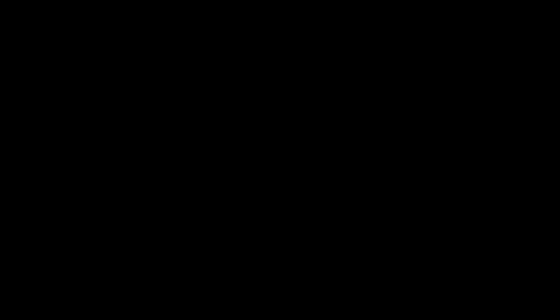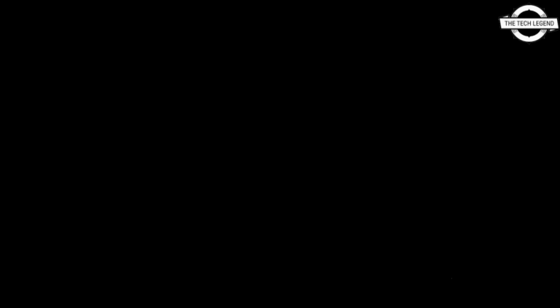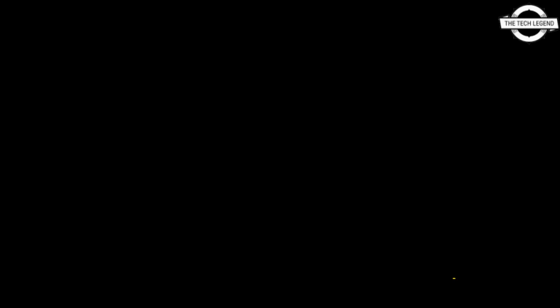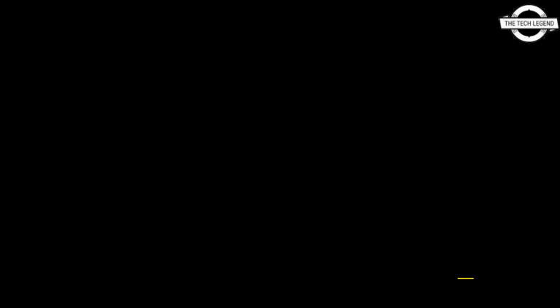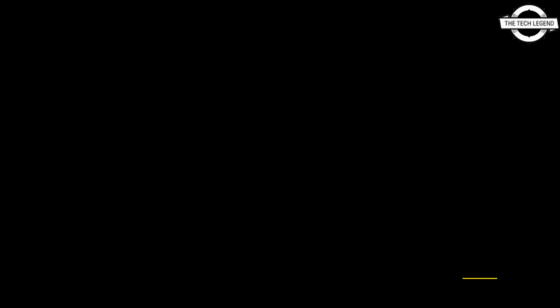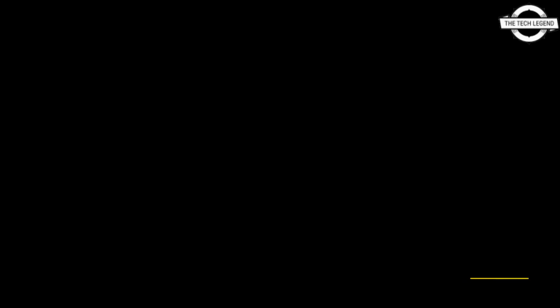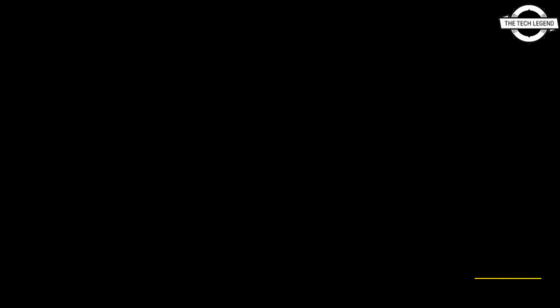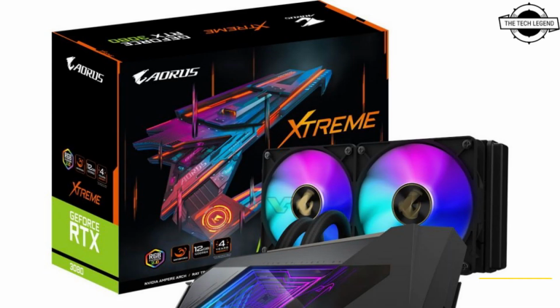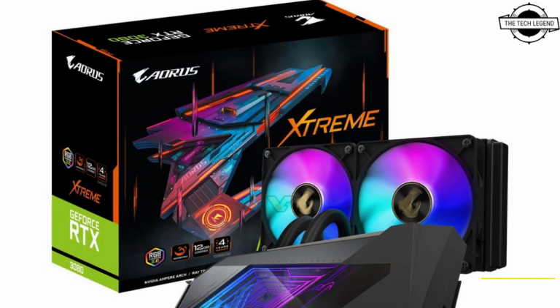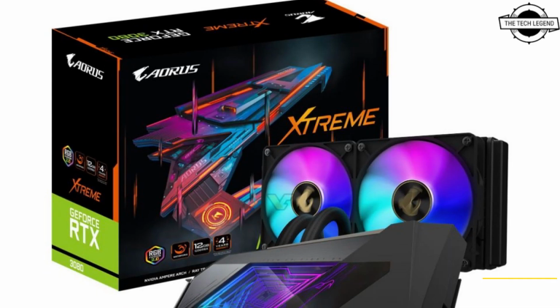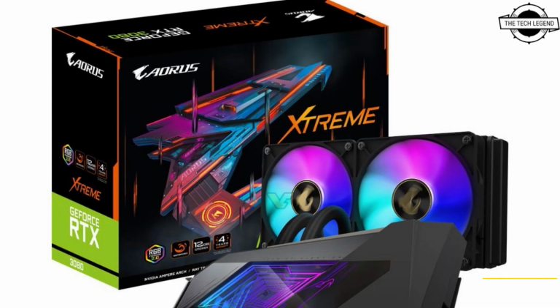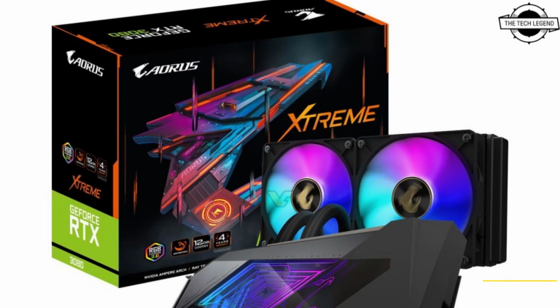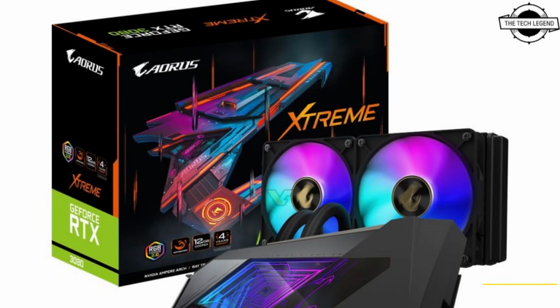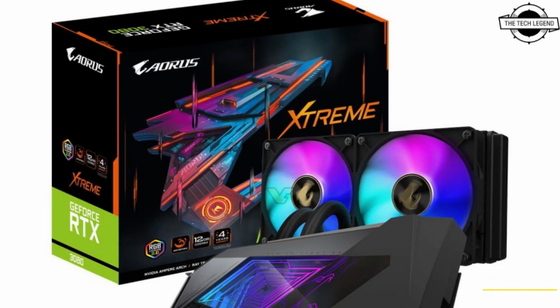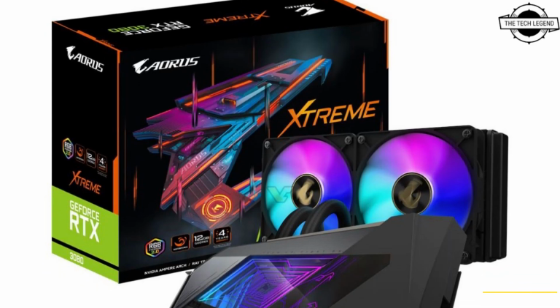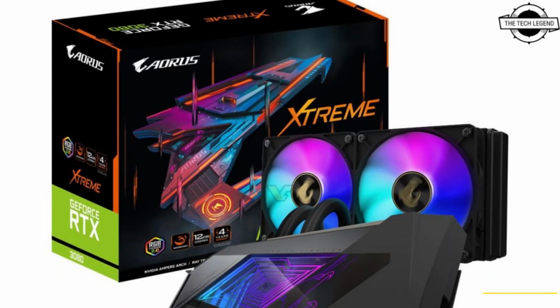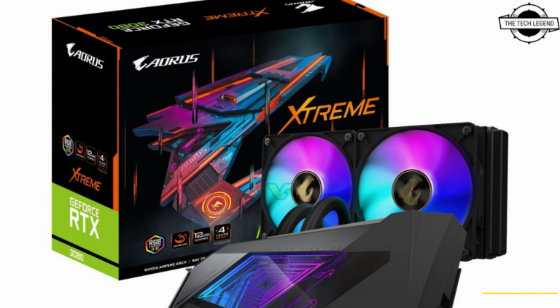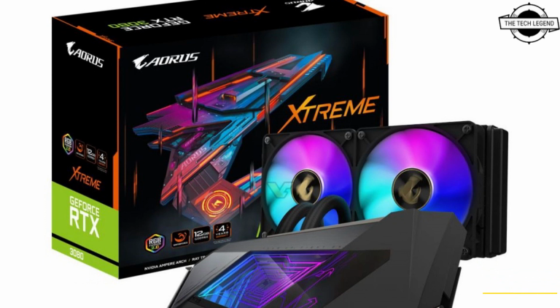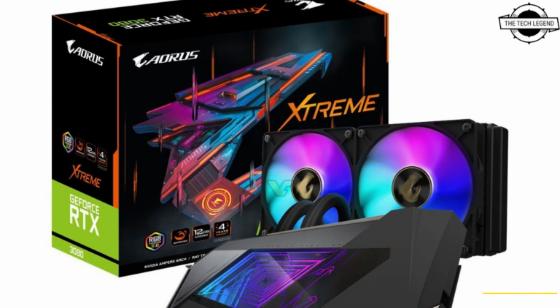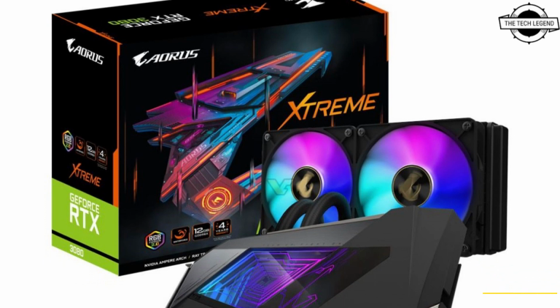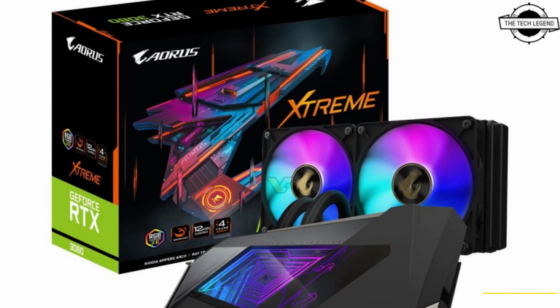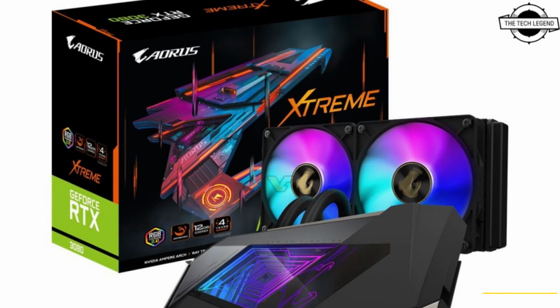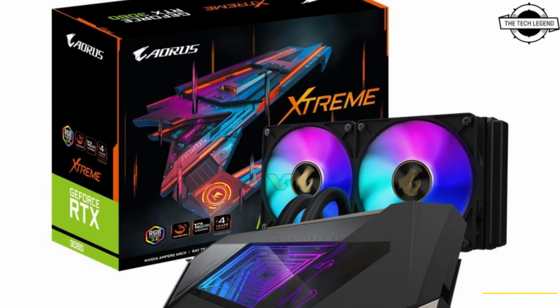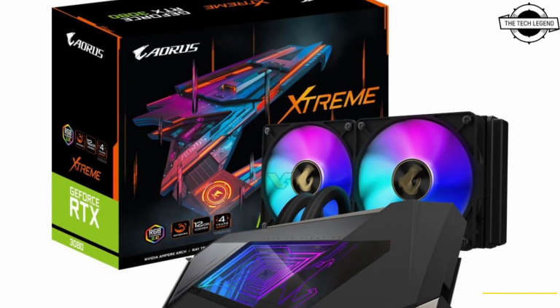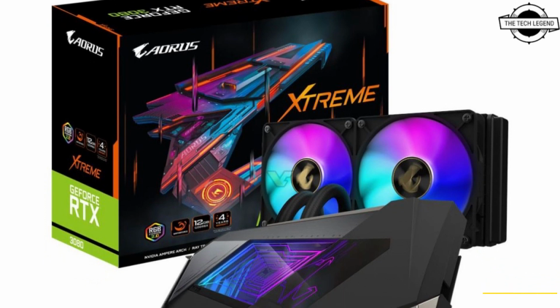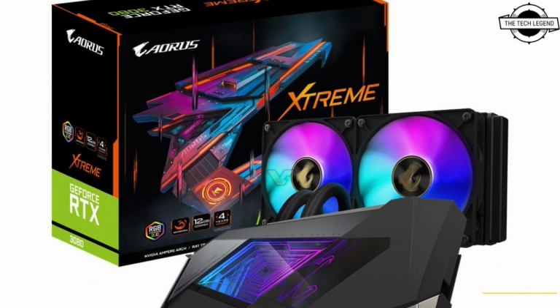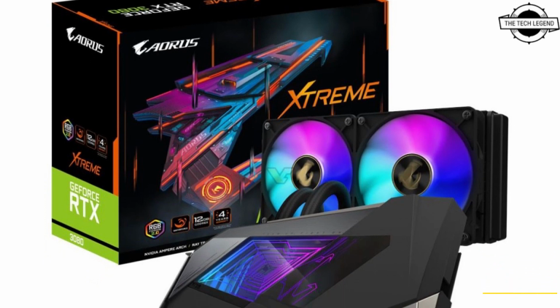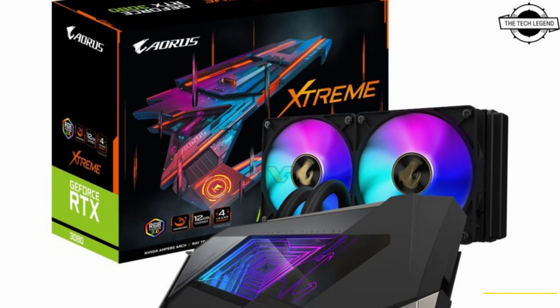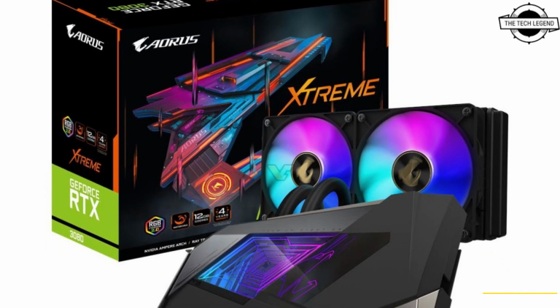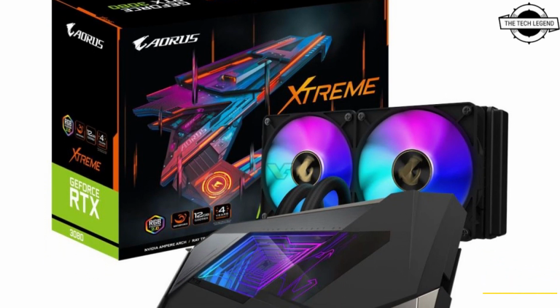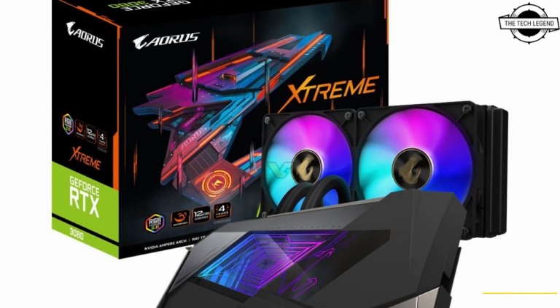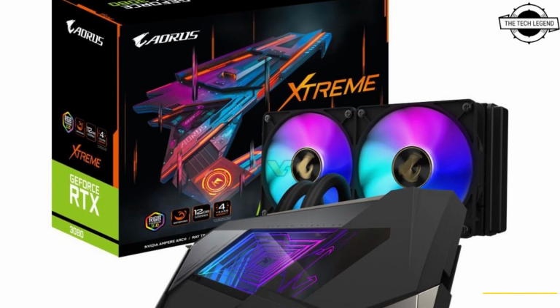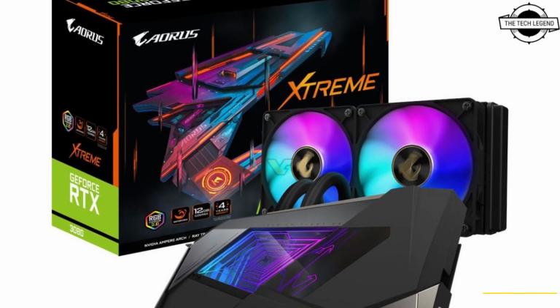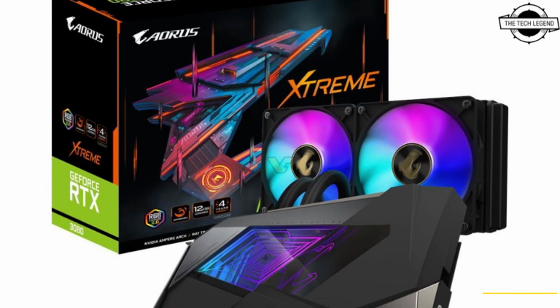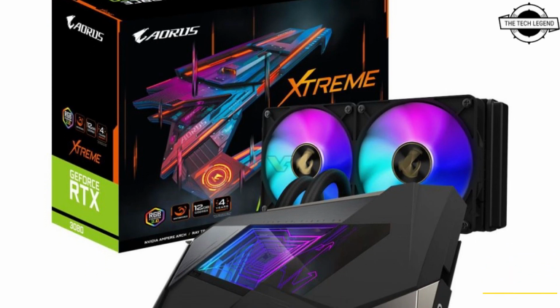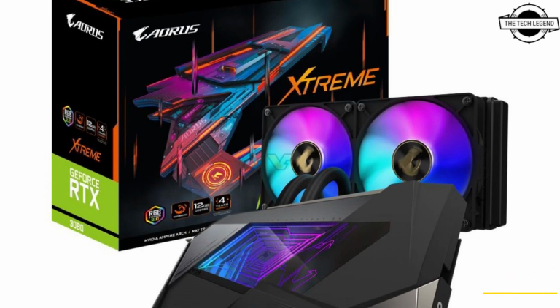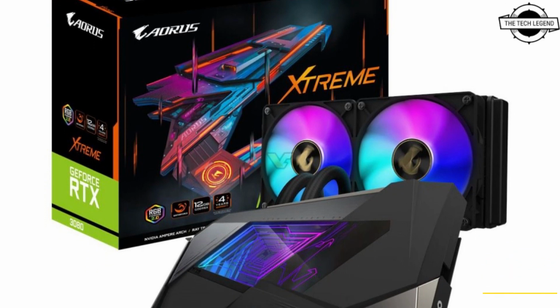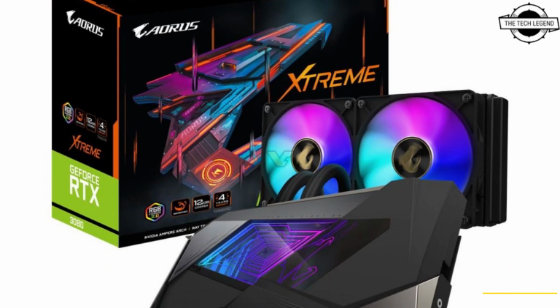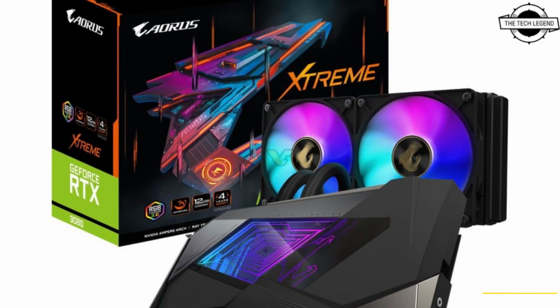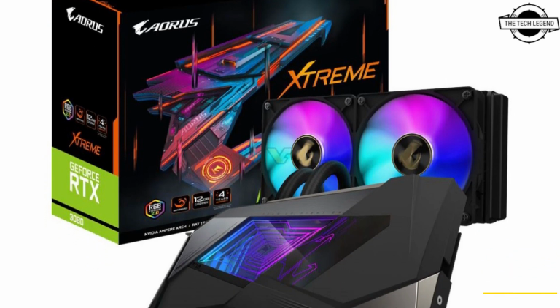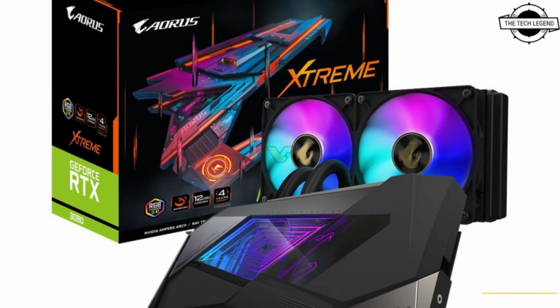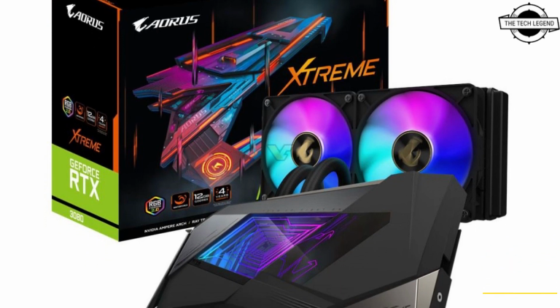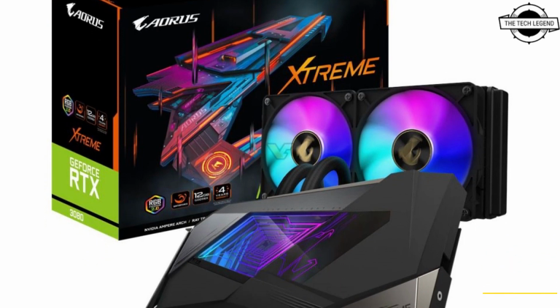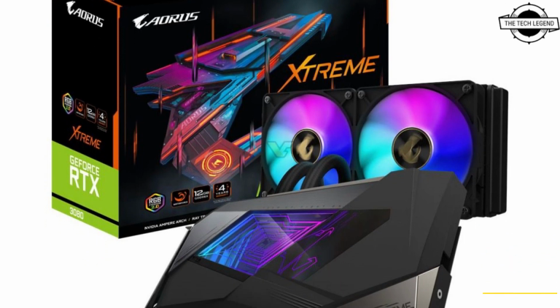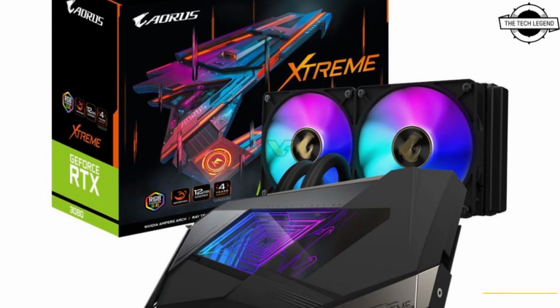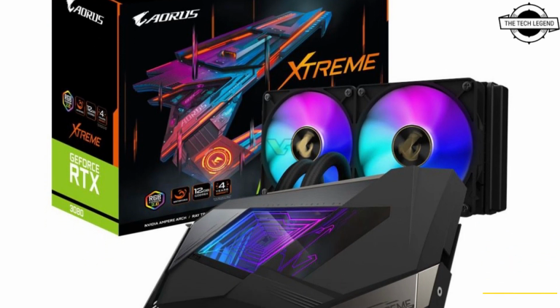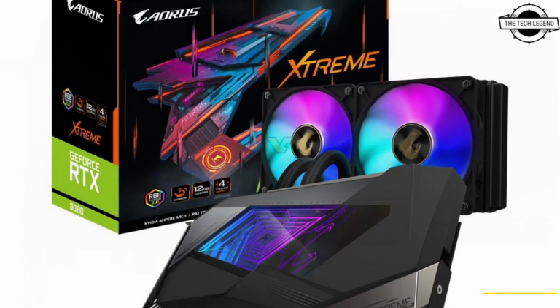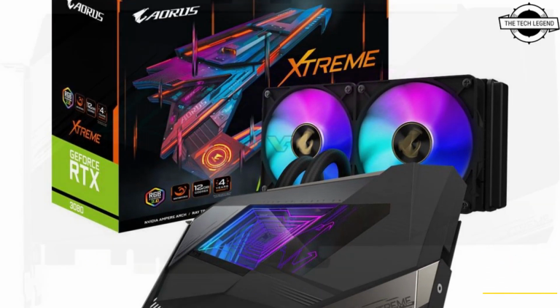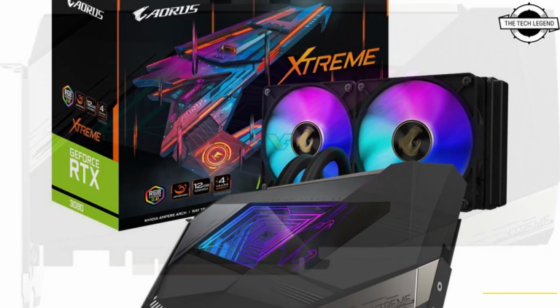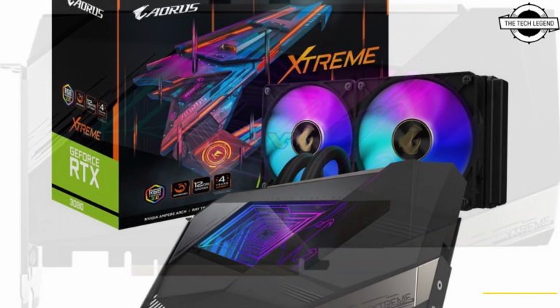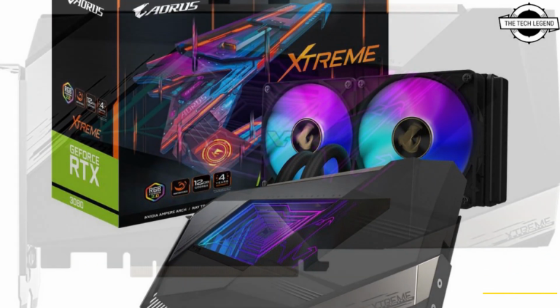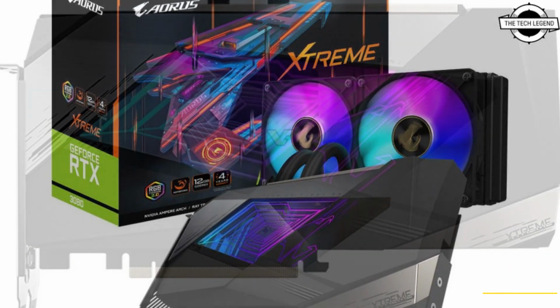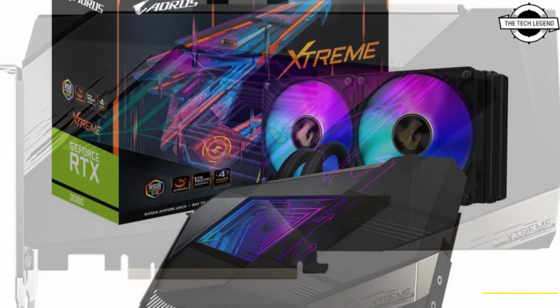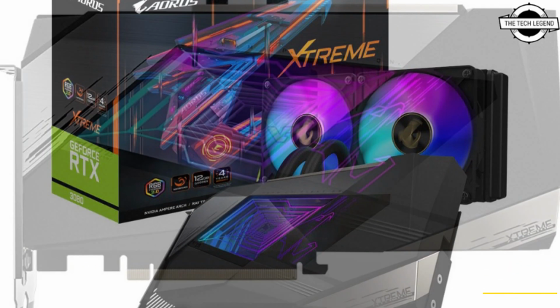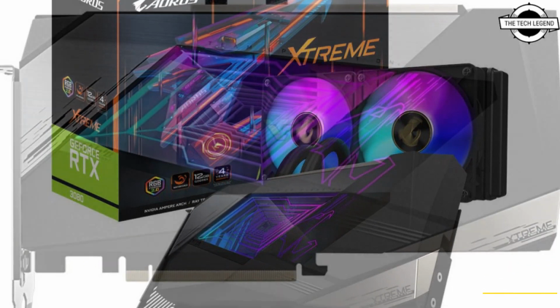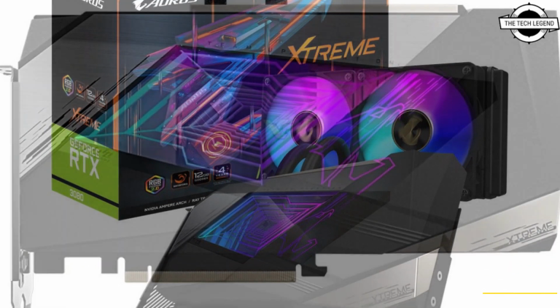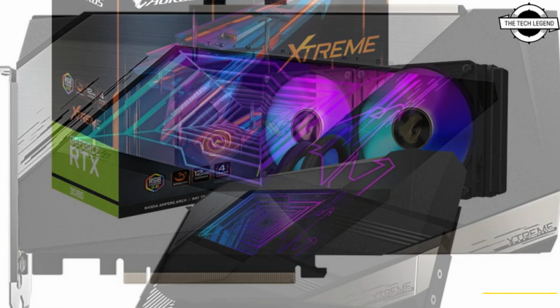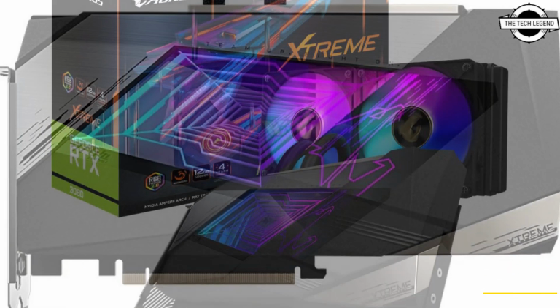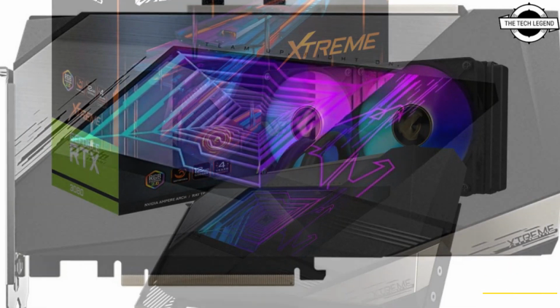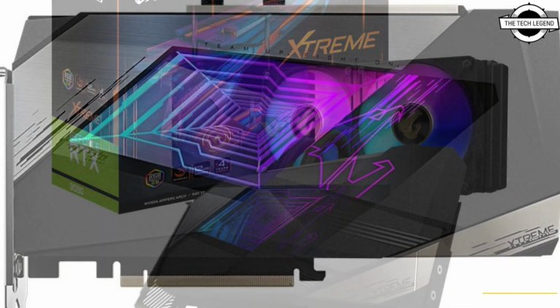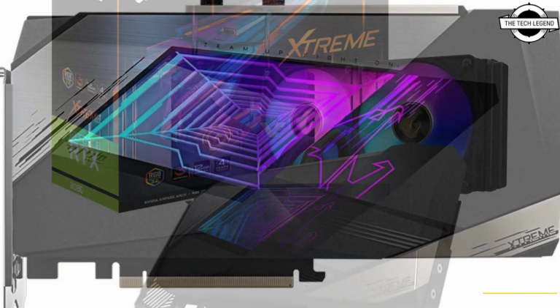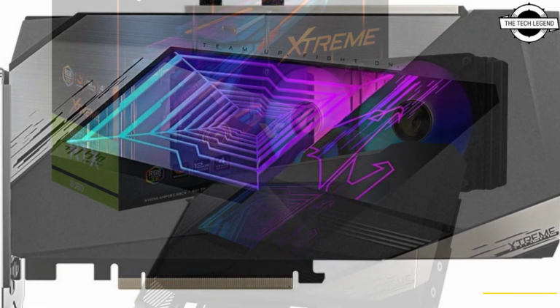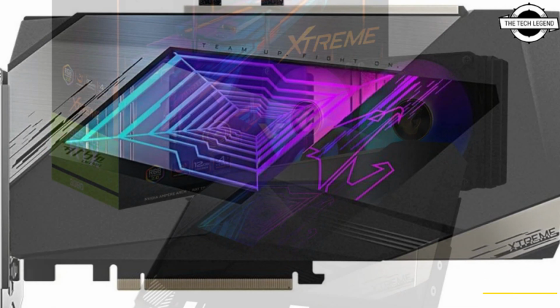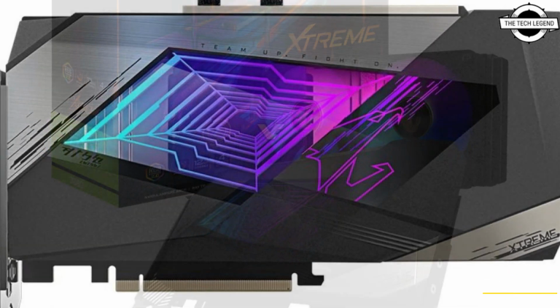Hello friends, welcome to the TechLizzen channel. Today I will talk about the Gigabyte RTX 4070 Ti.